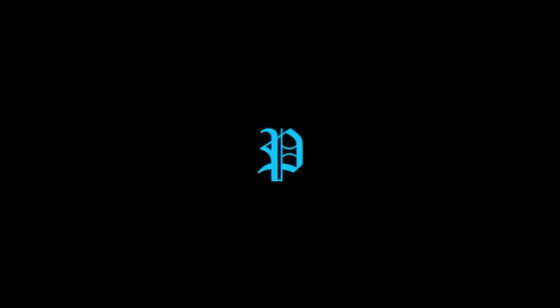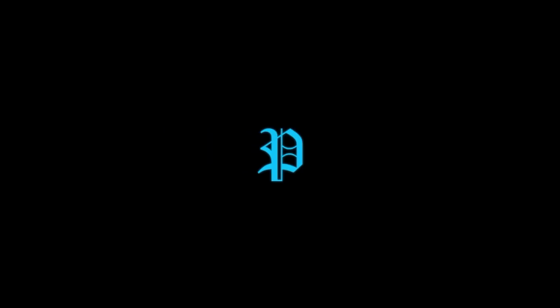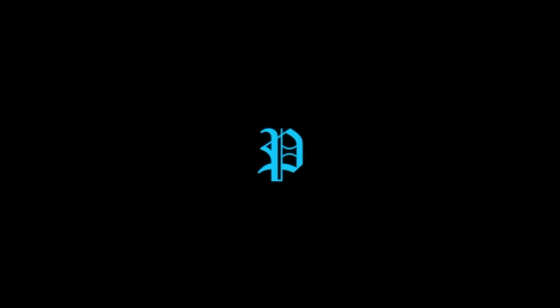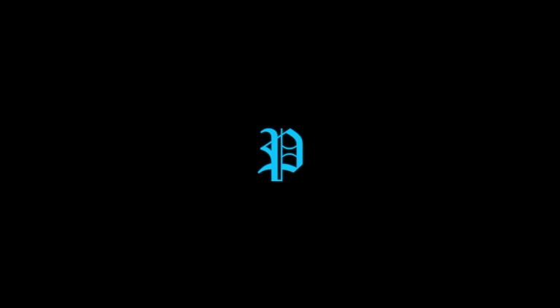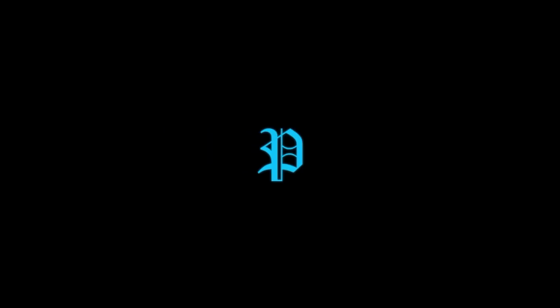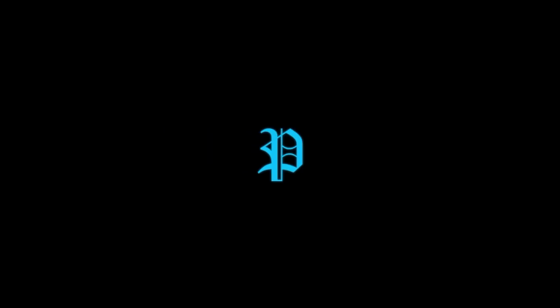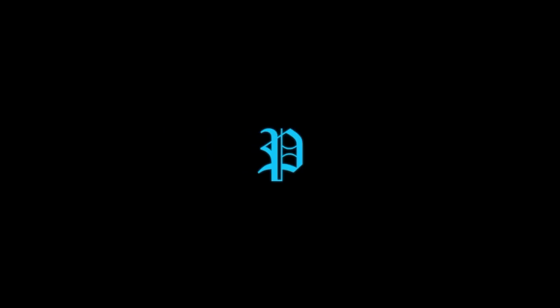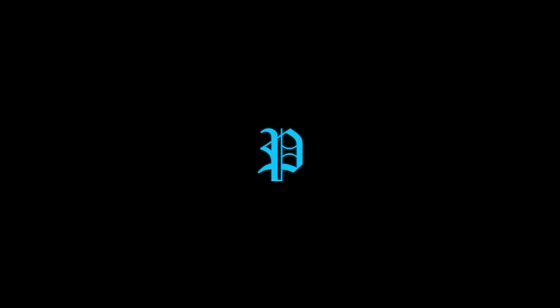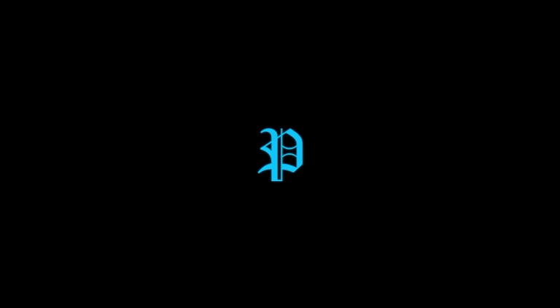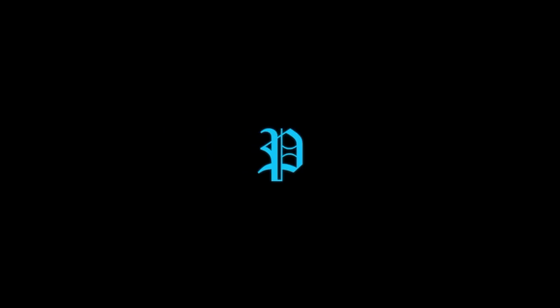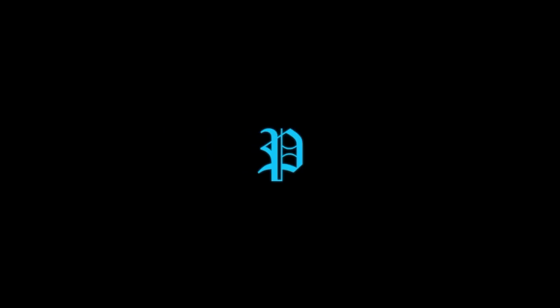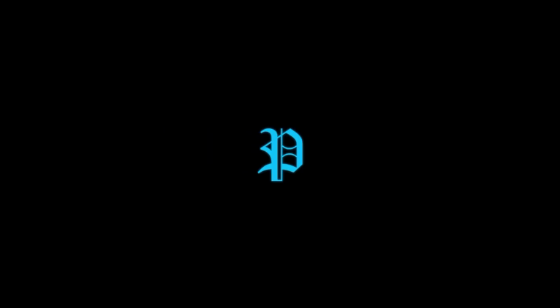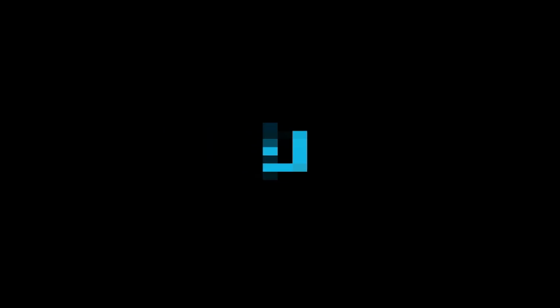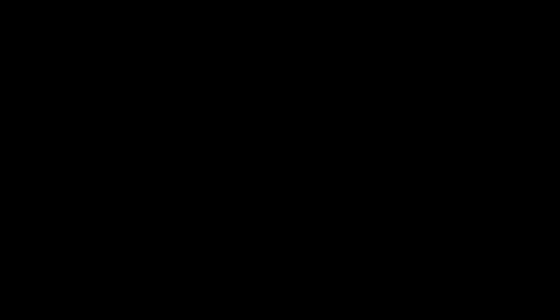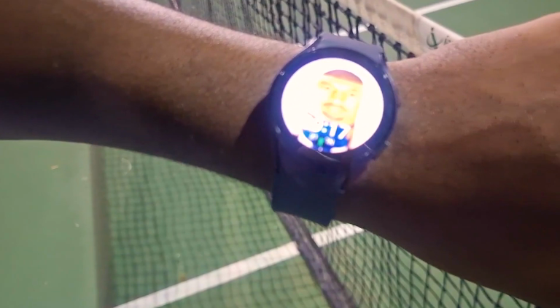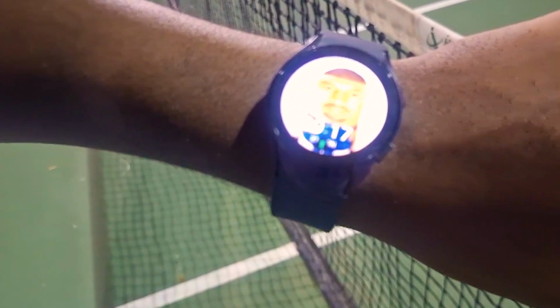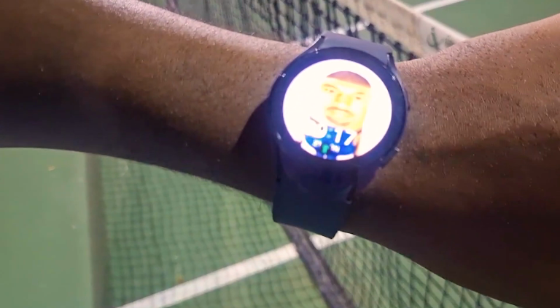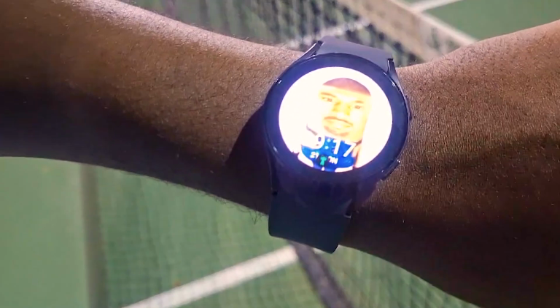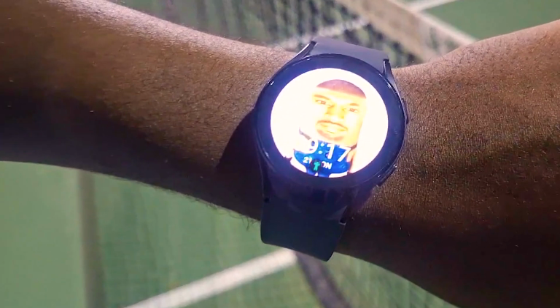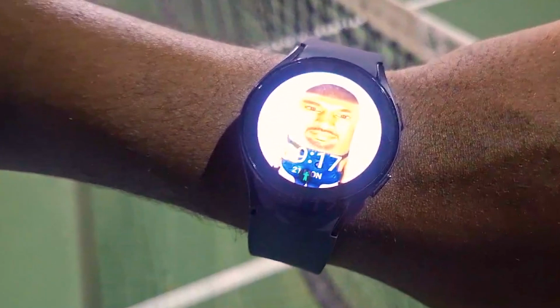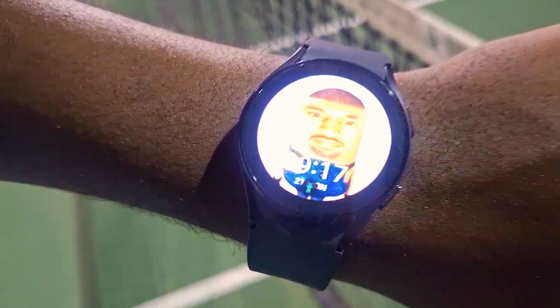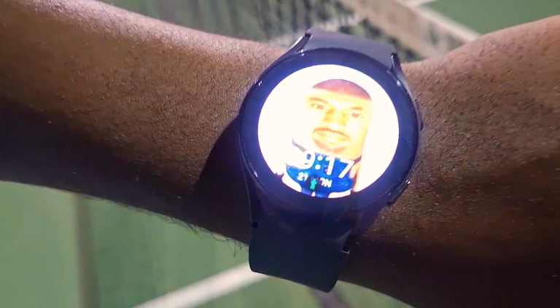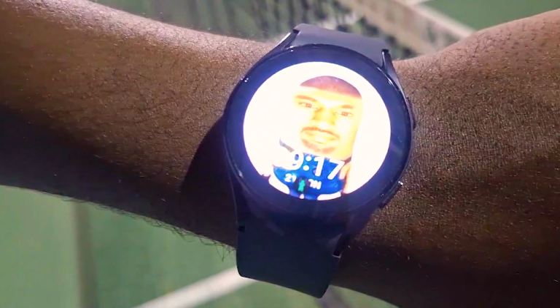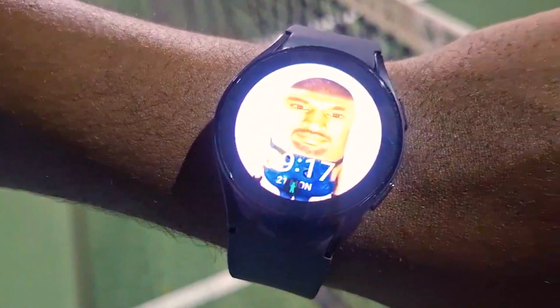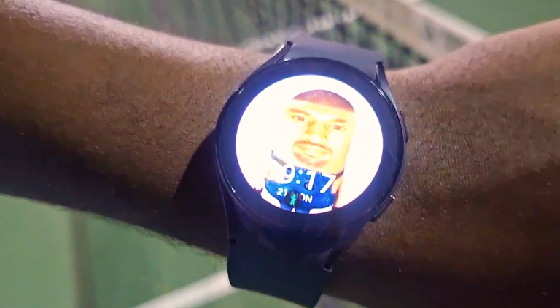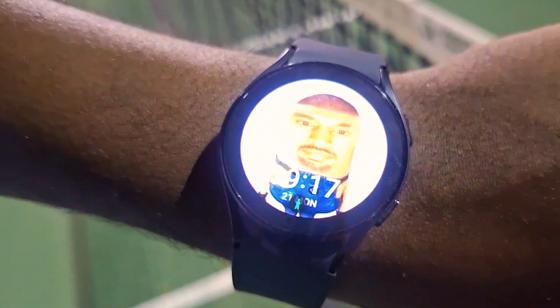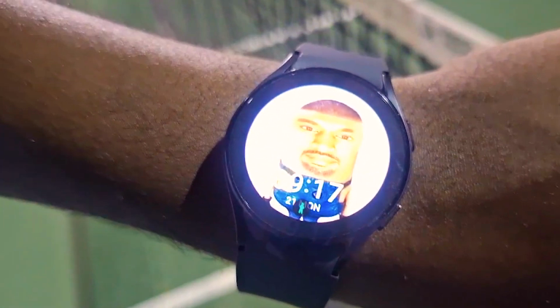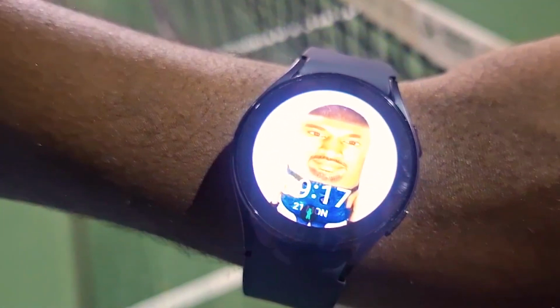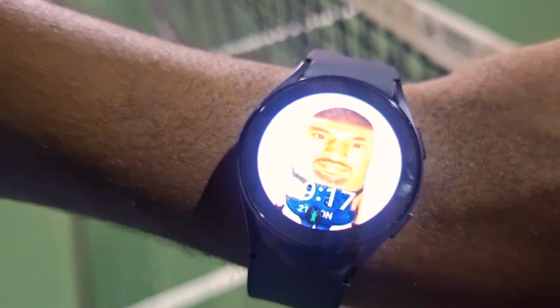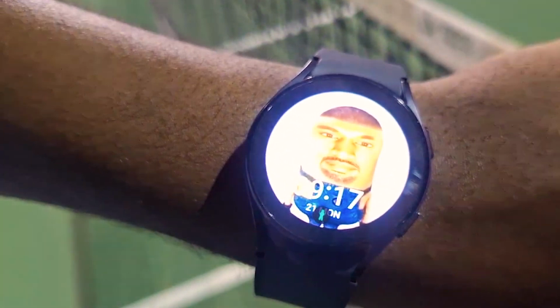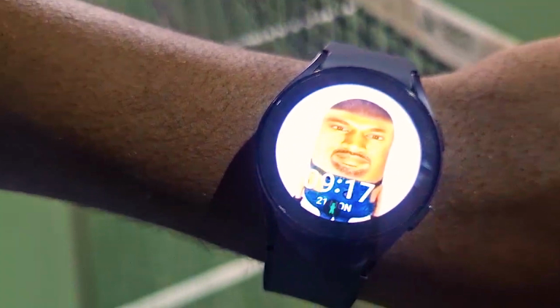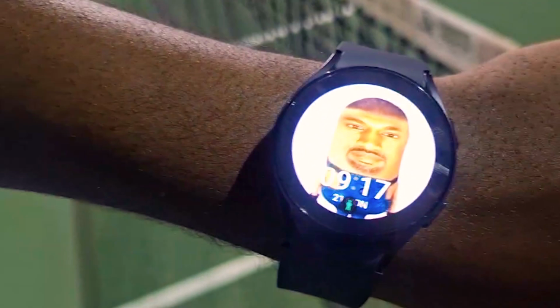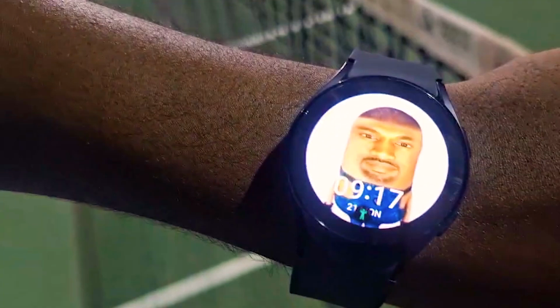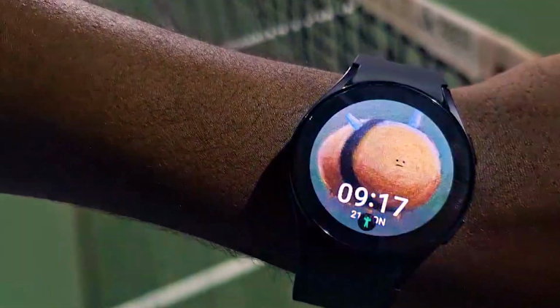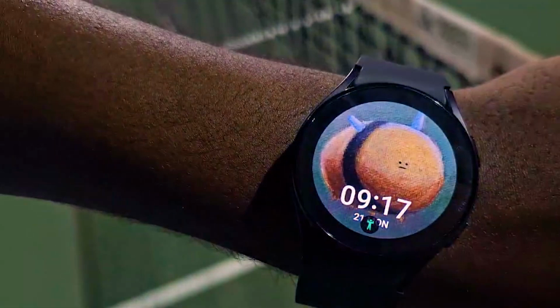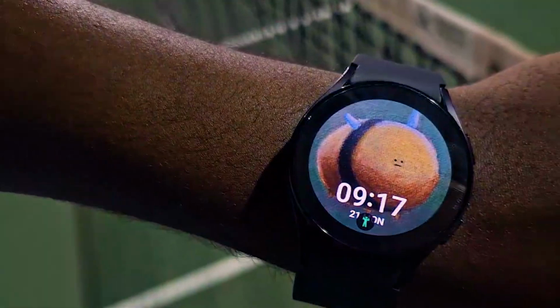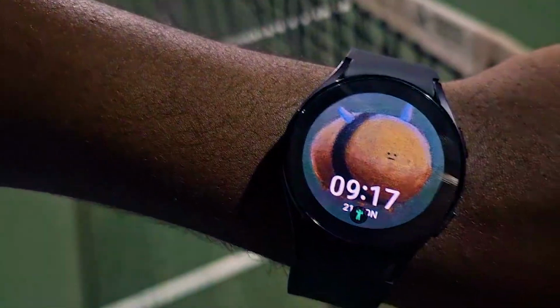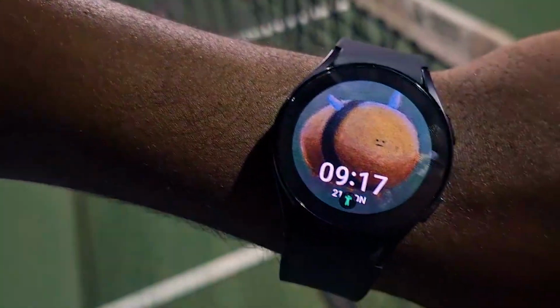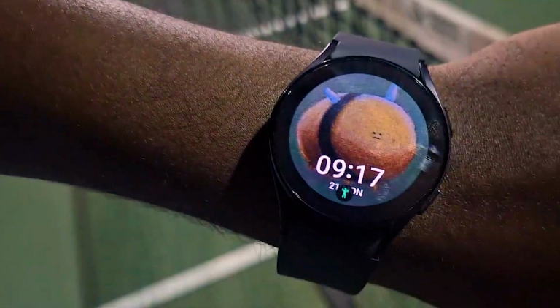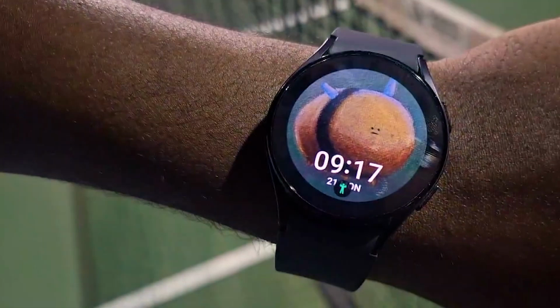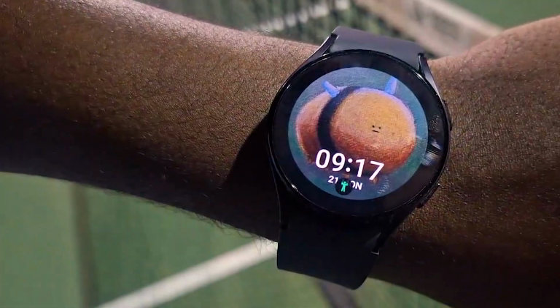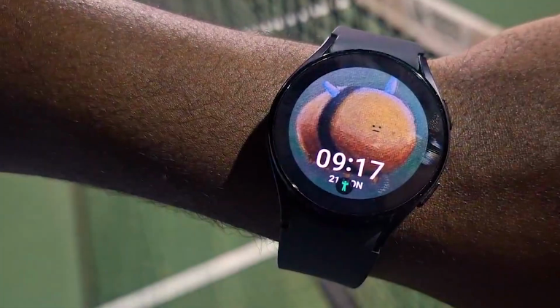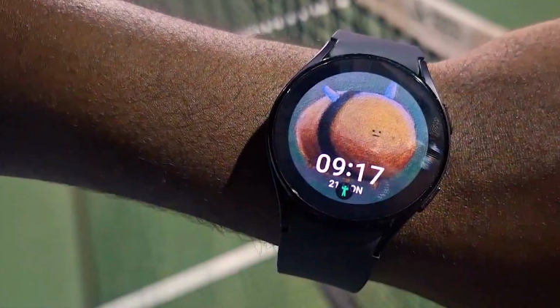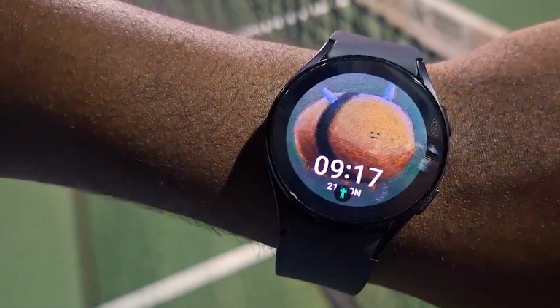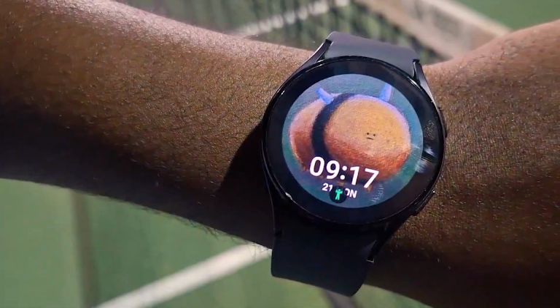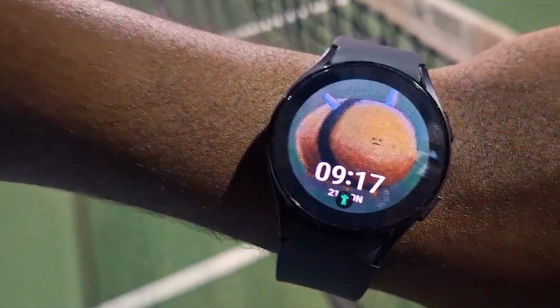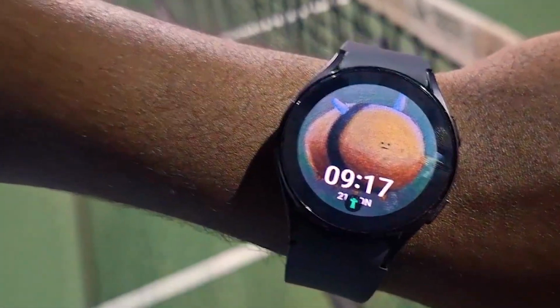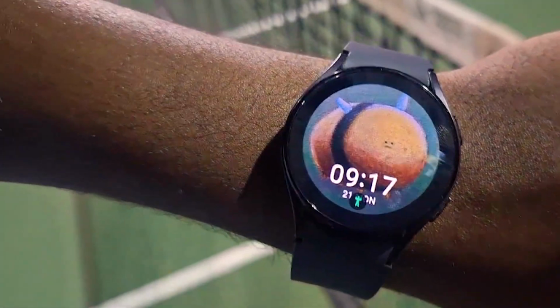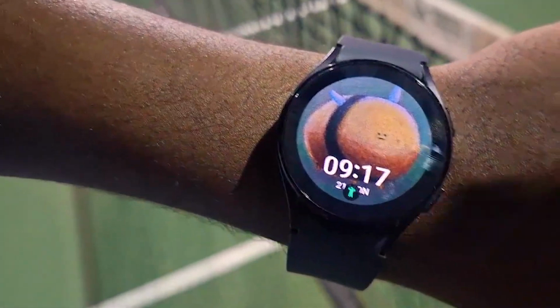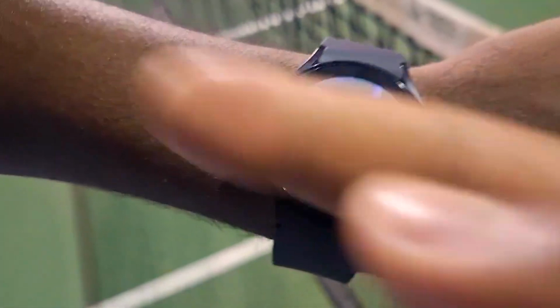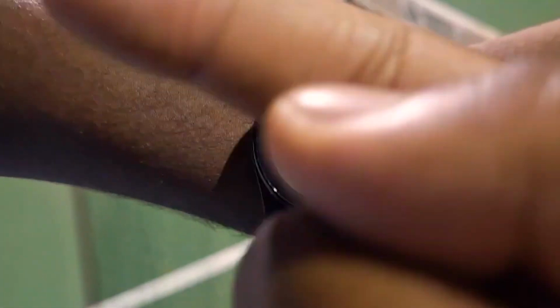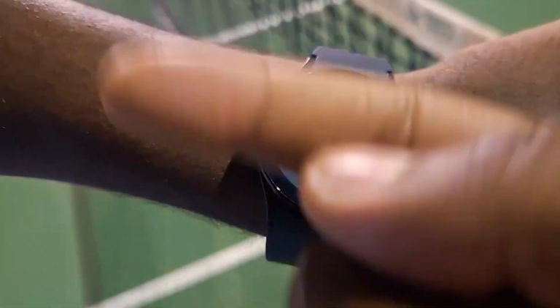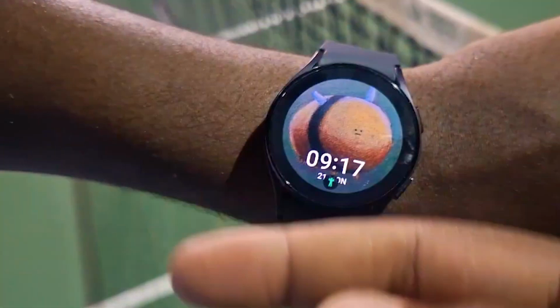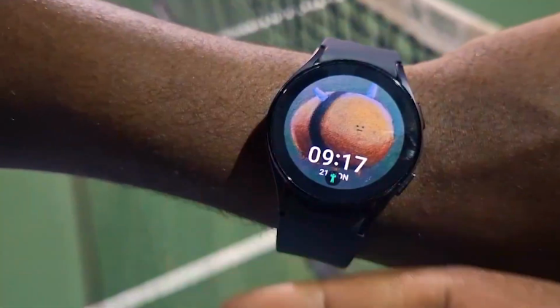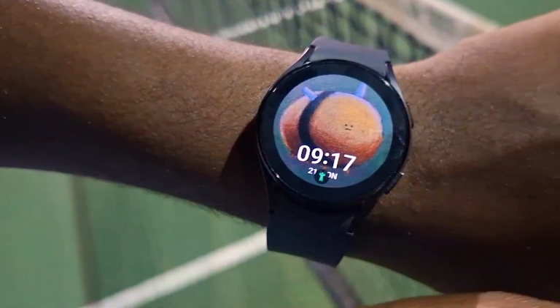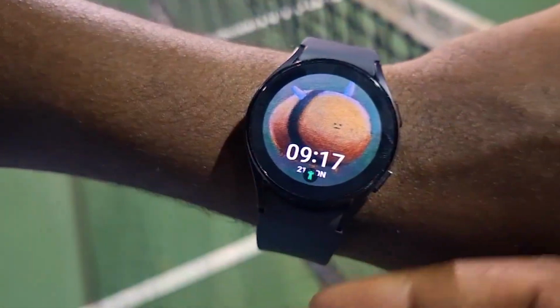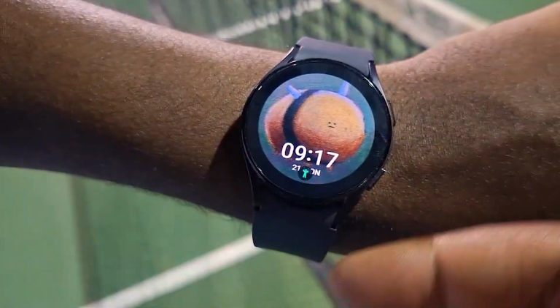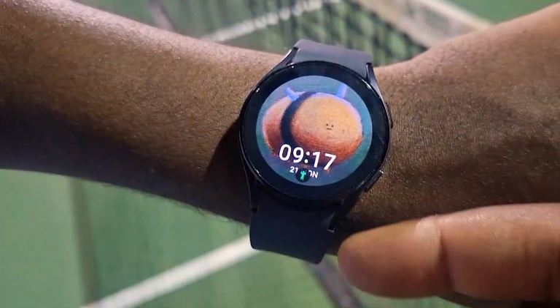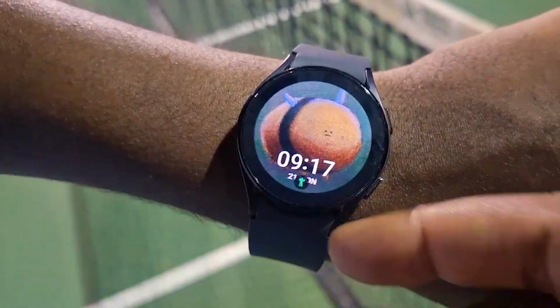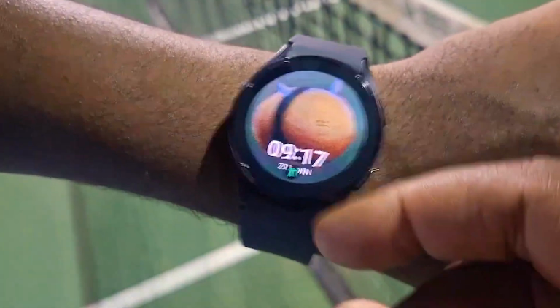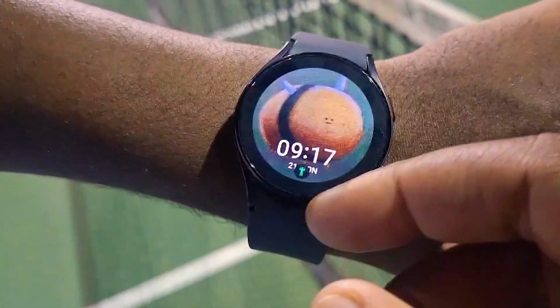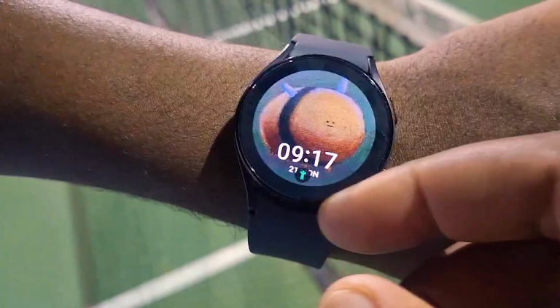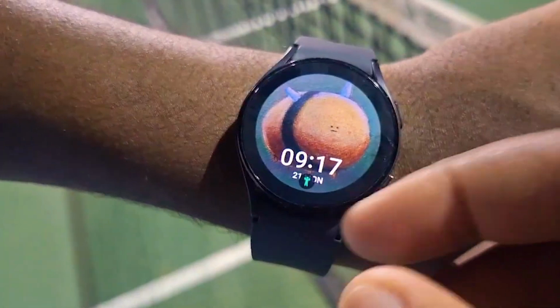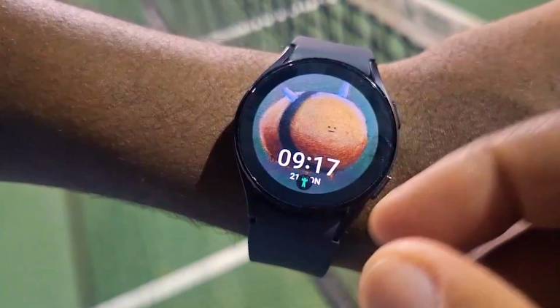All right, quick tip for y'all with a Samsung Galaxy Watch. Let me focus in on it real quick for you. This dude got some crazy pictures on his.